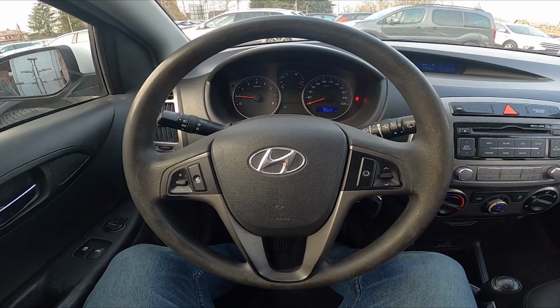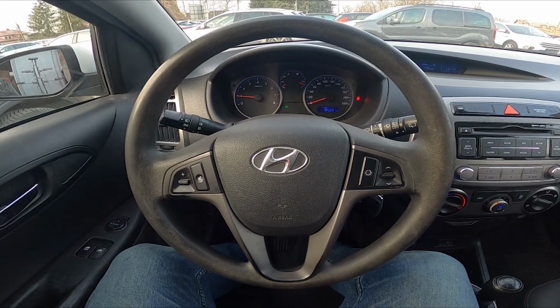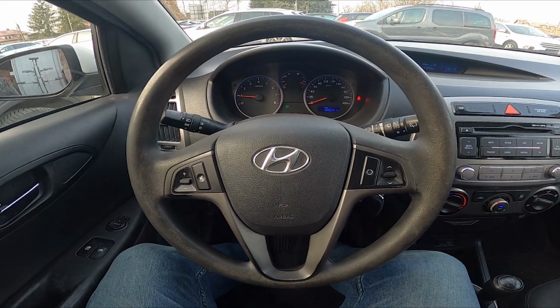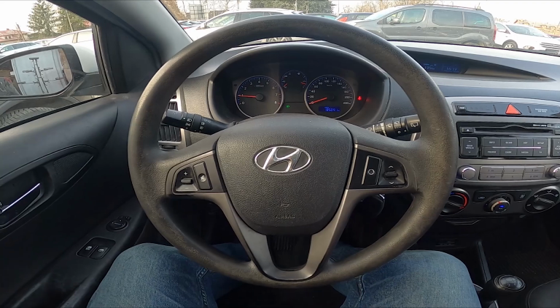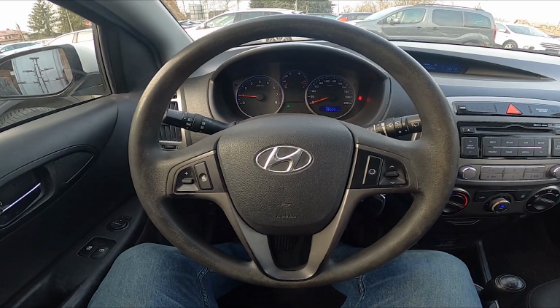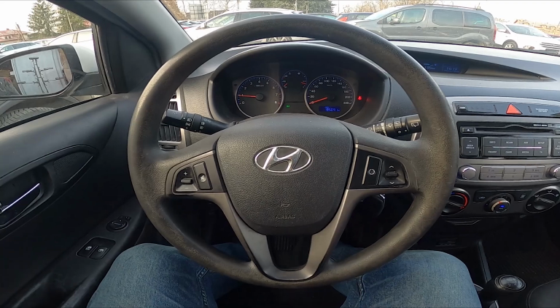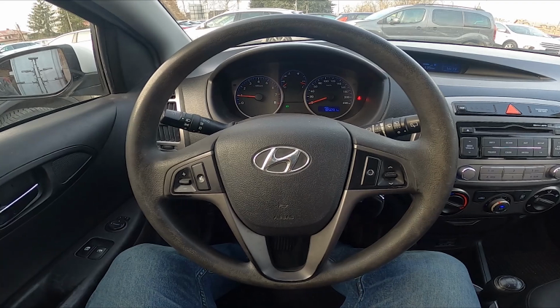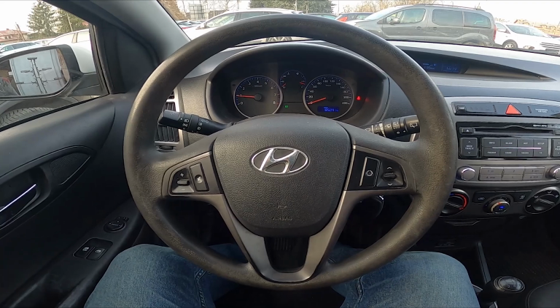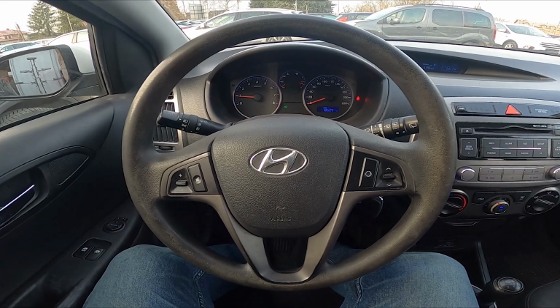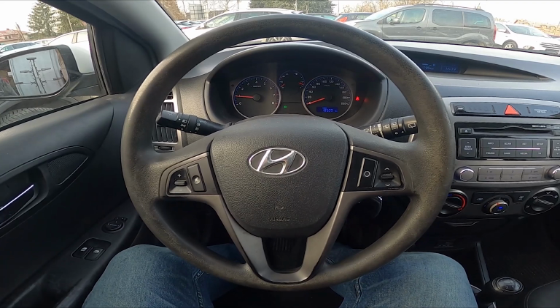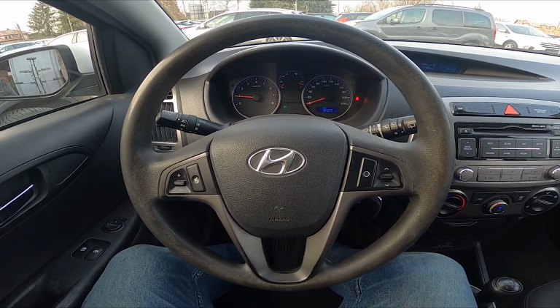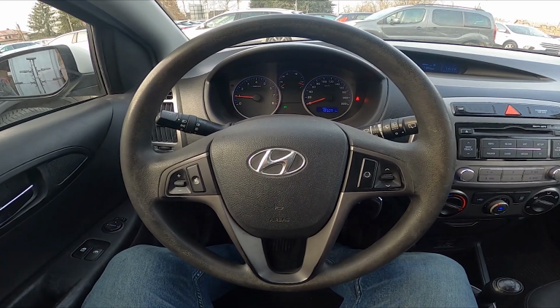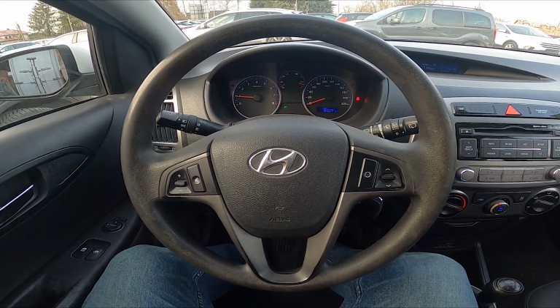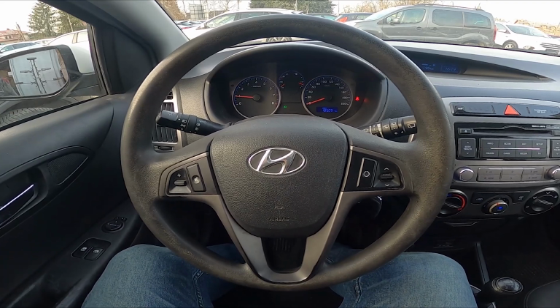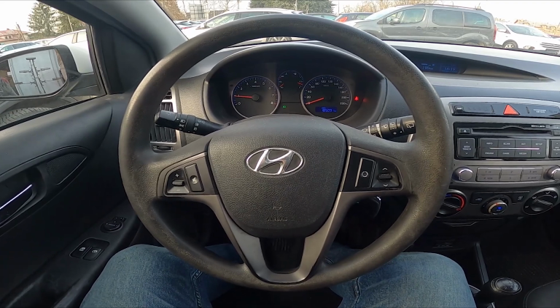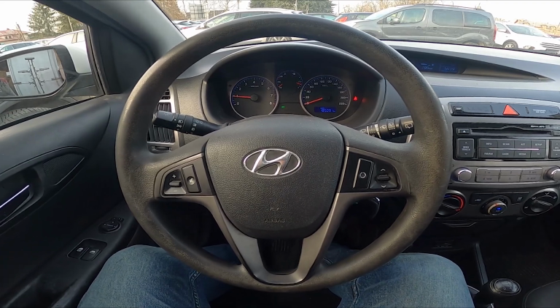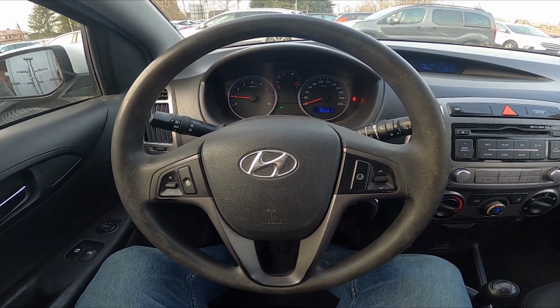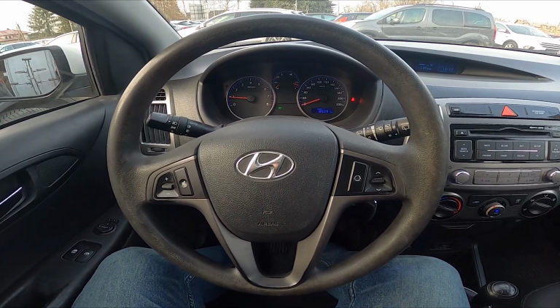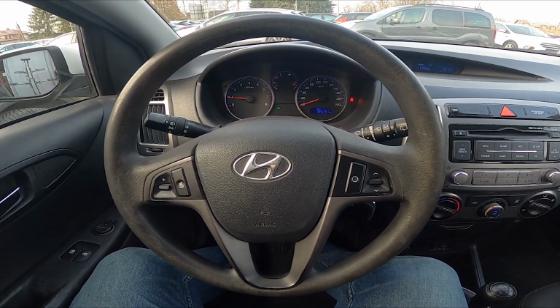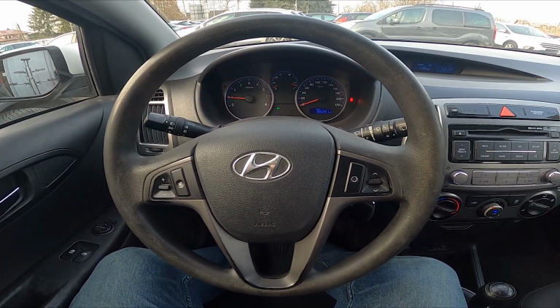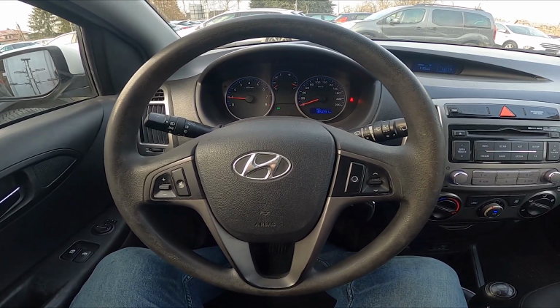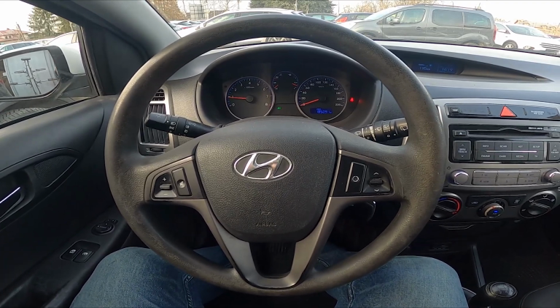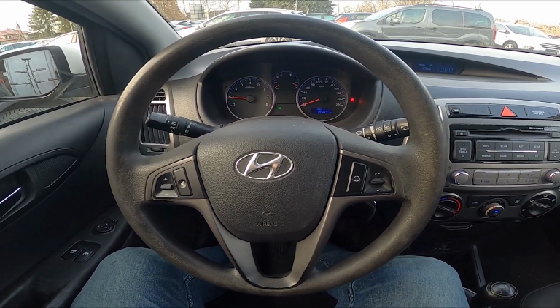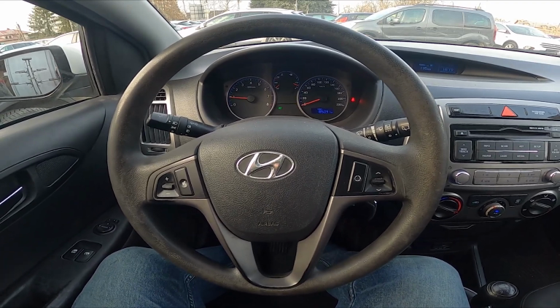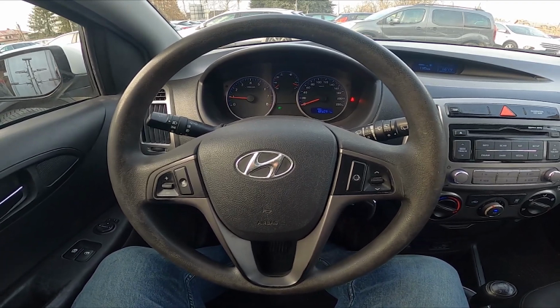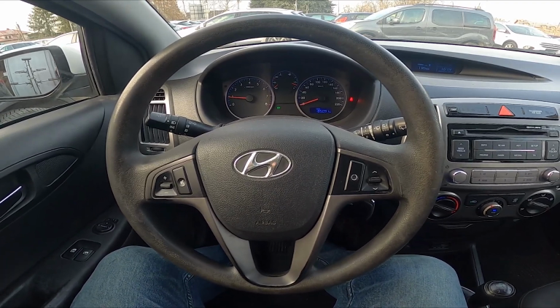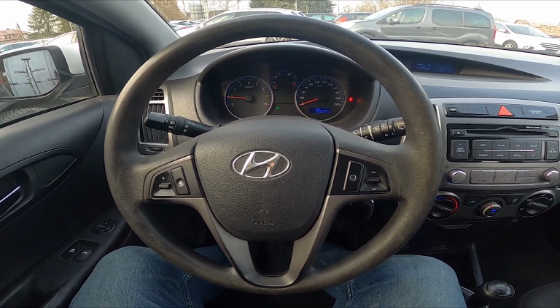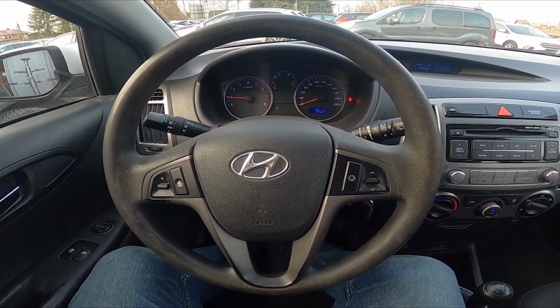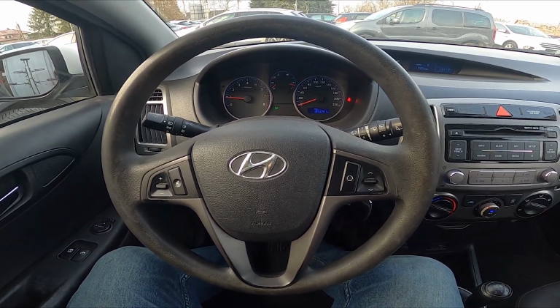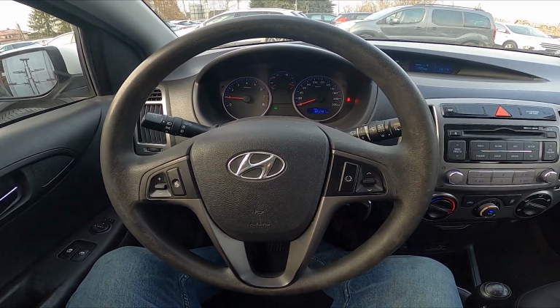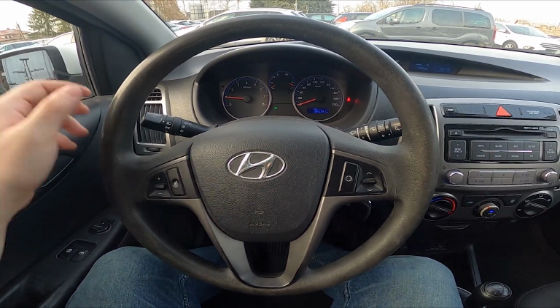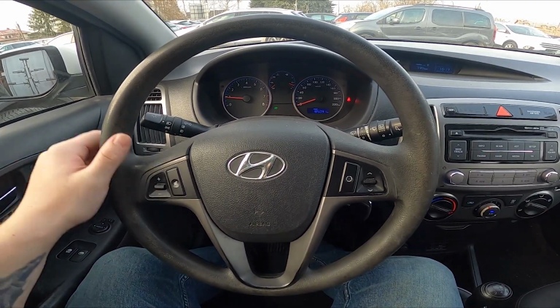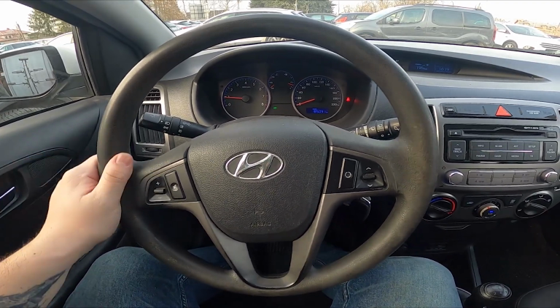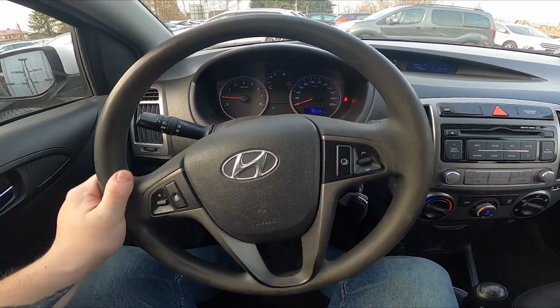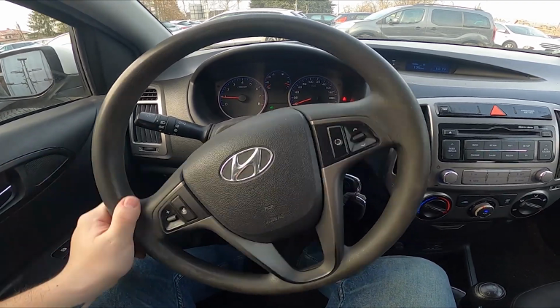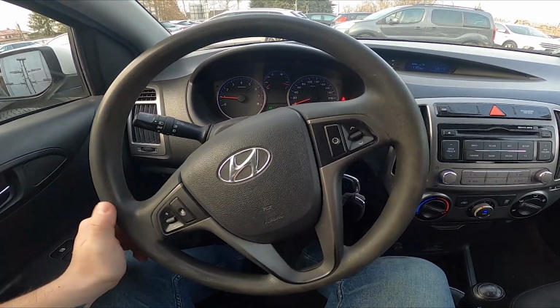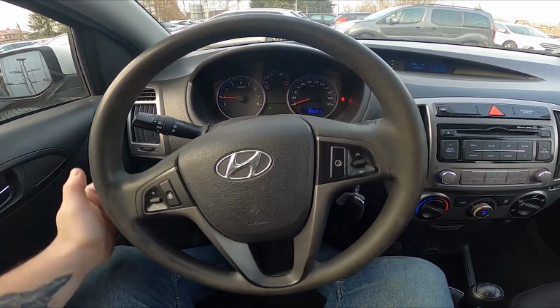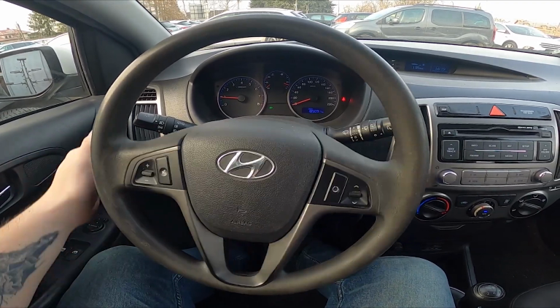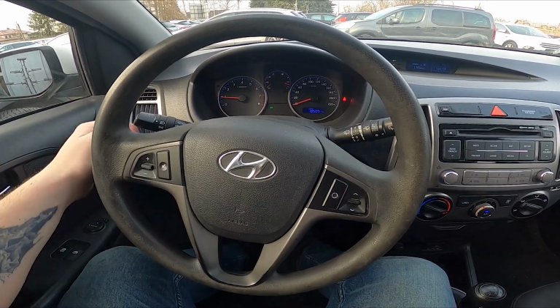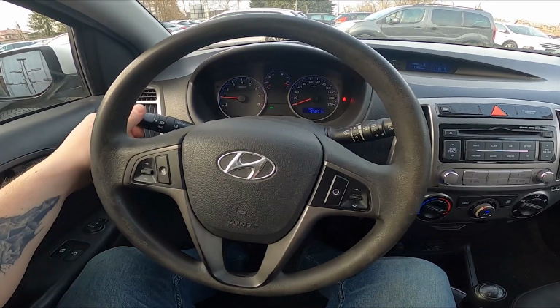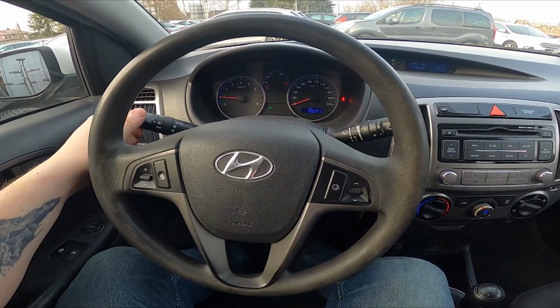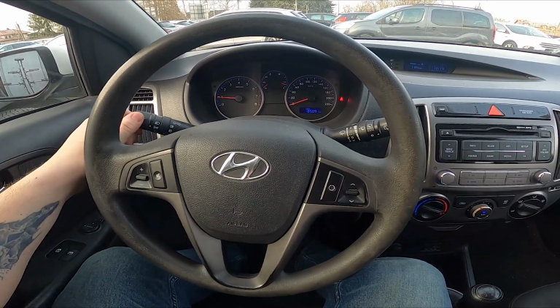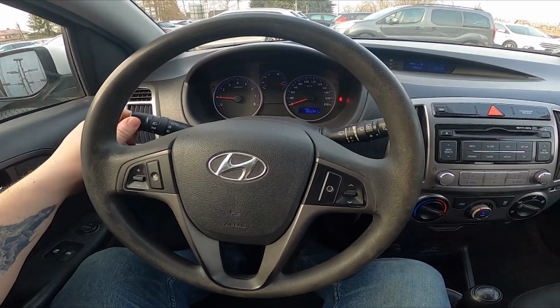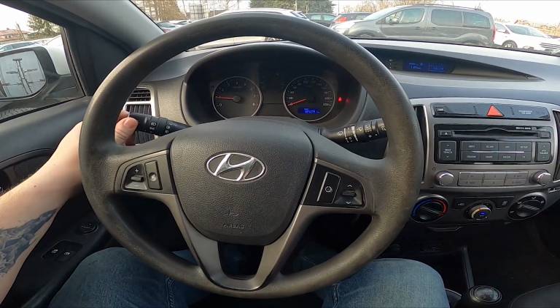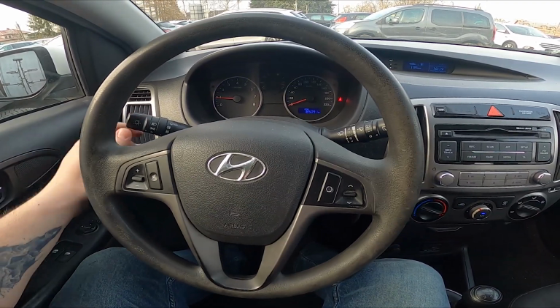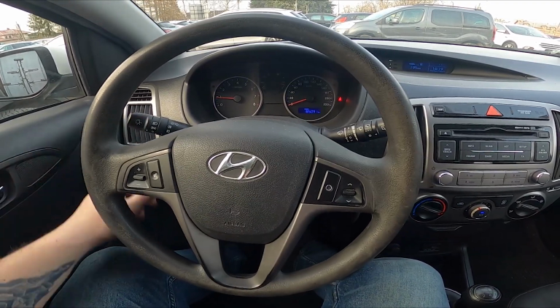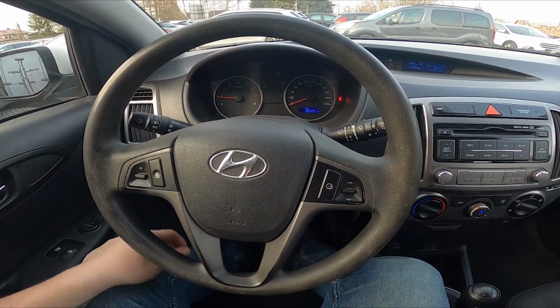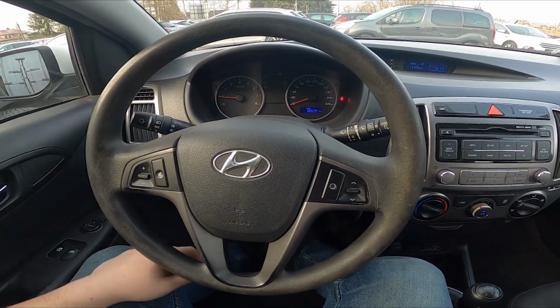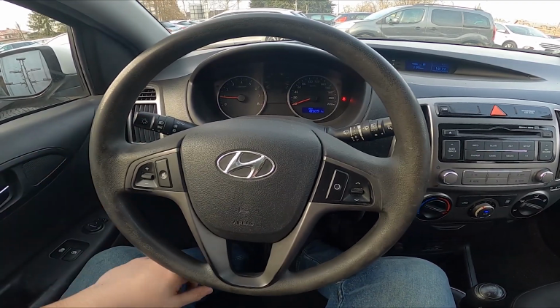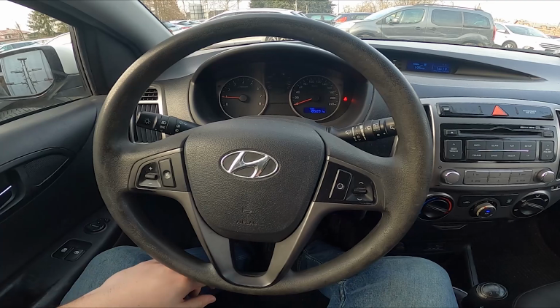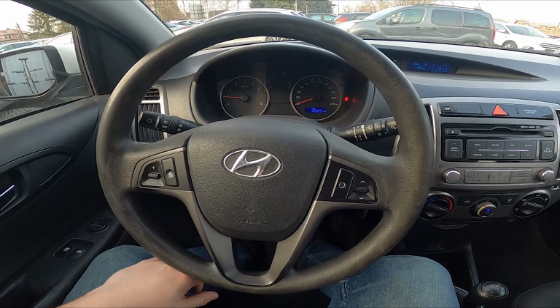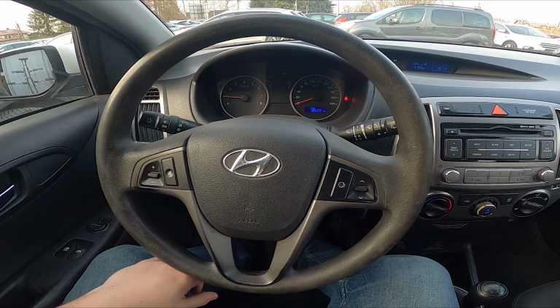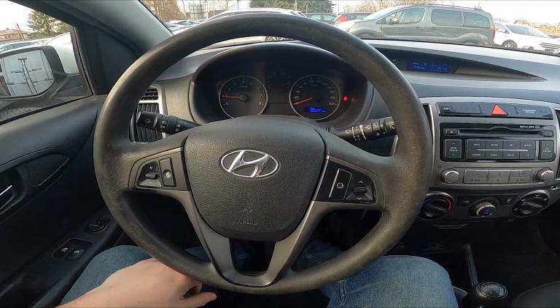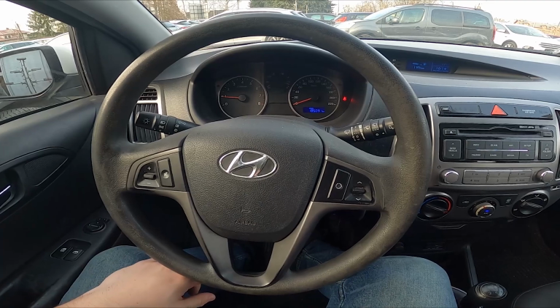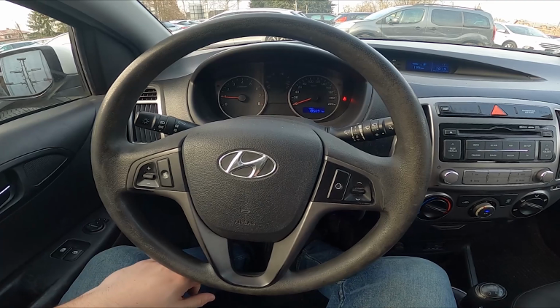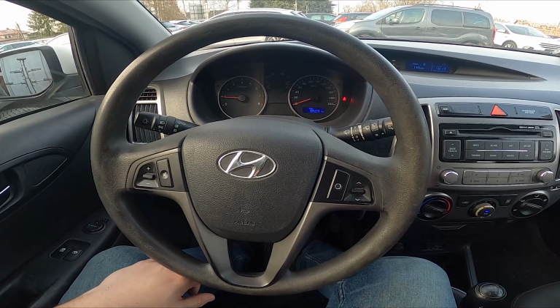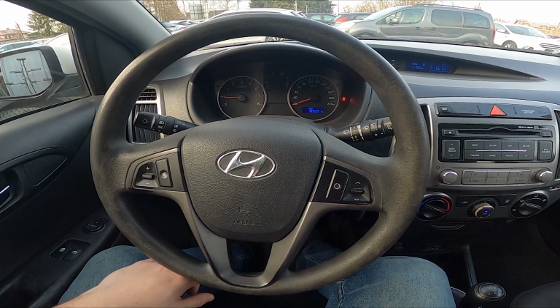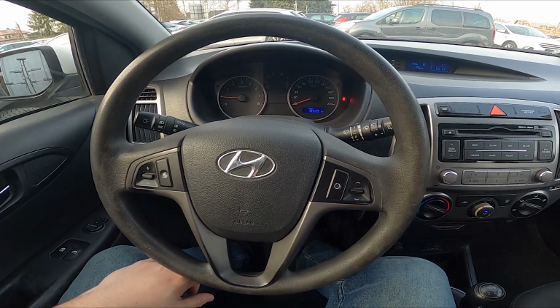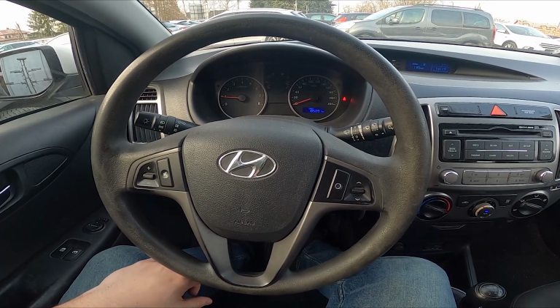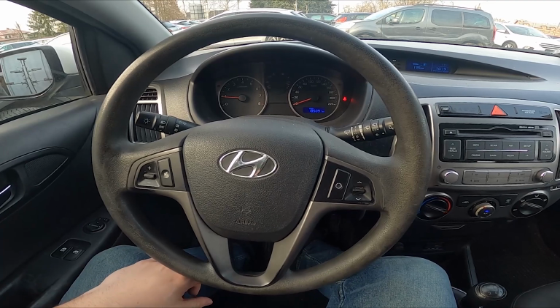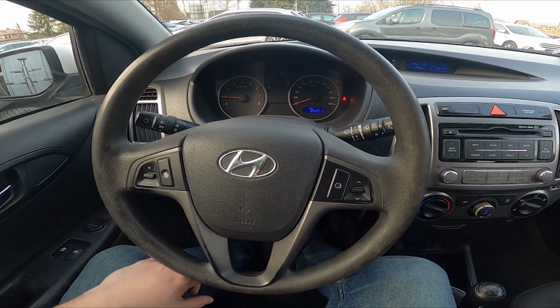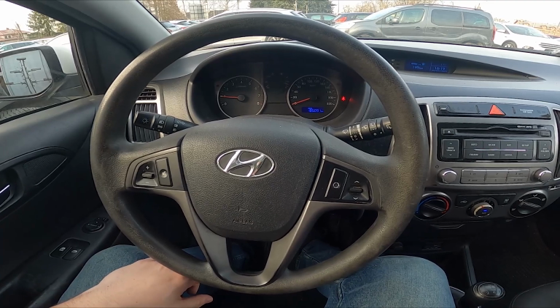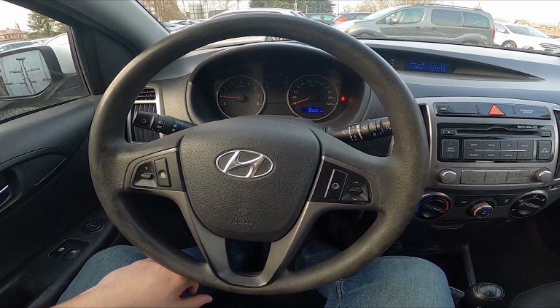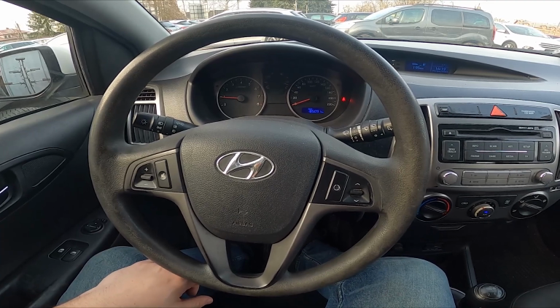Hello, today I'm in a Hyundai i20. In this video I'll show you how to enable and disable position lights.